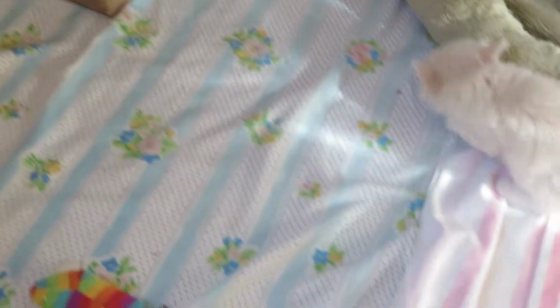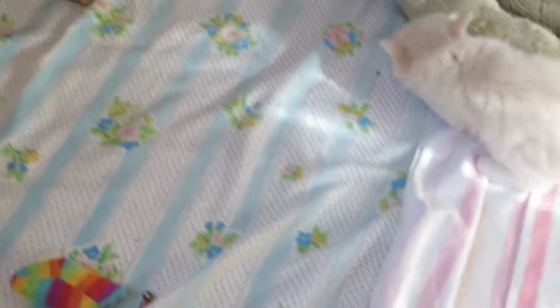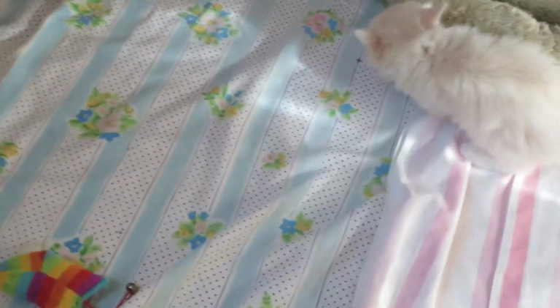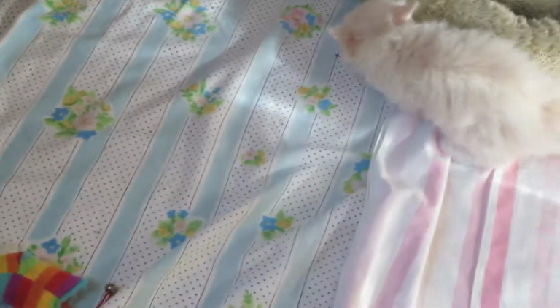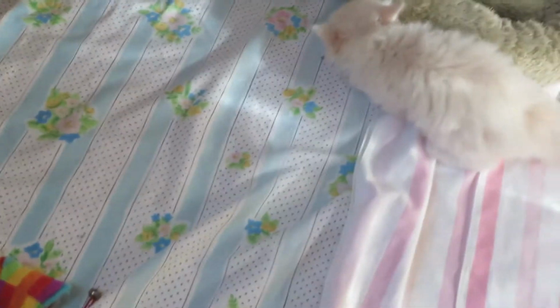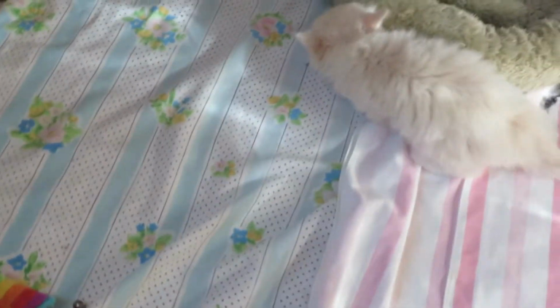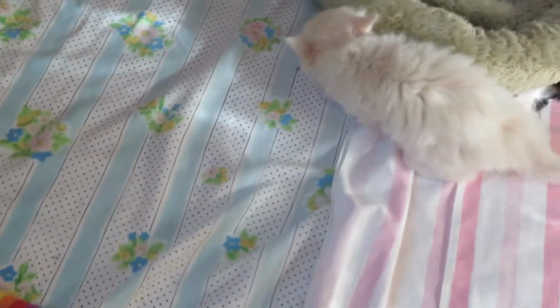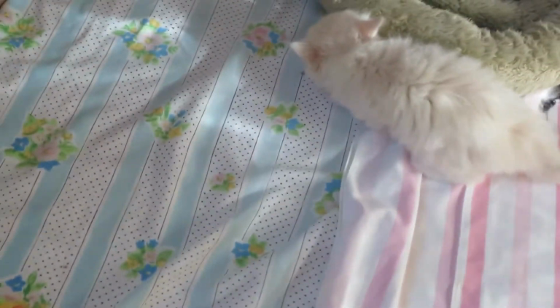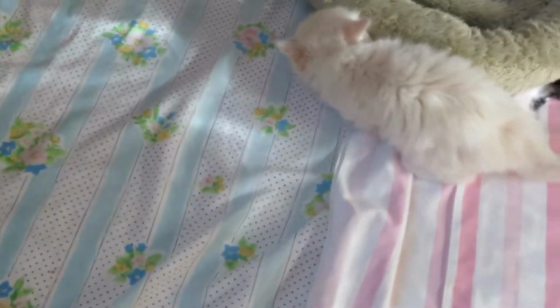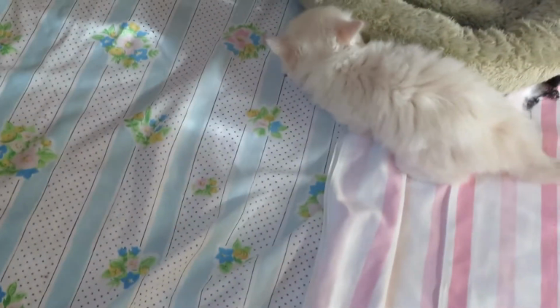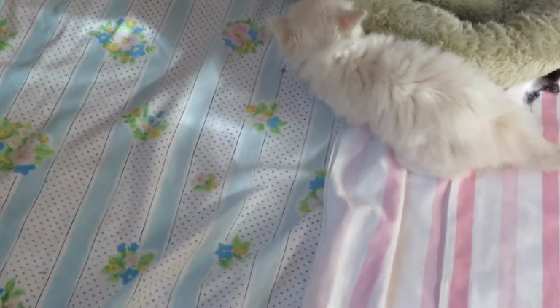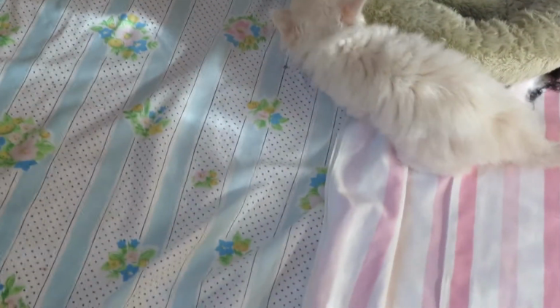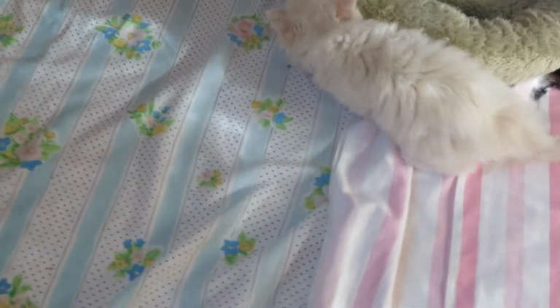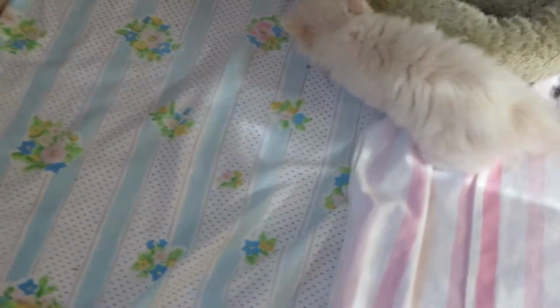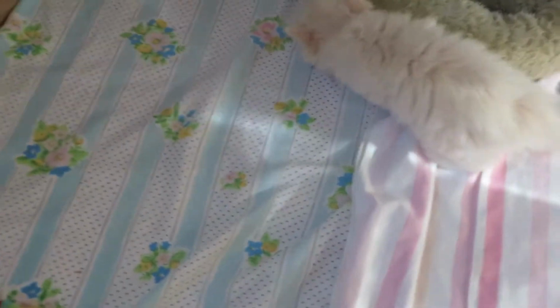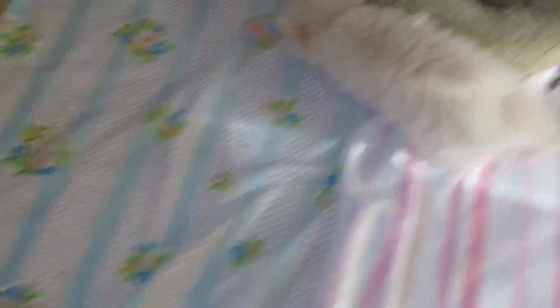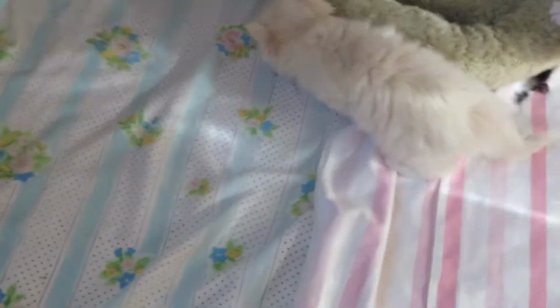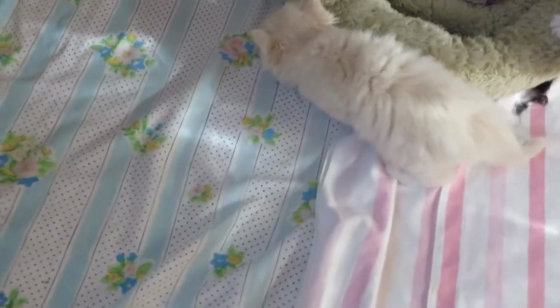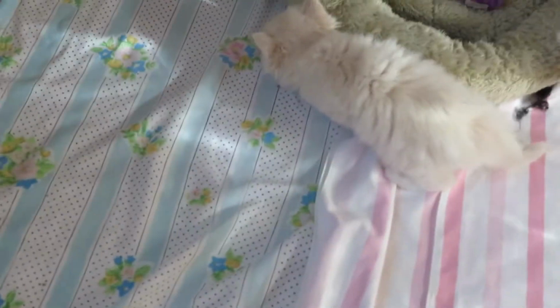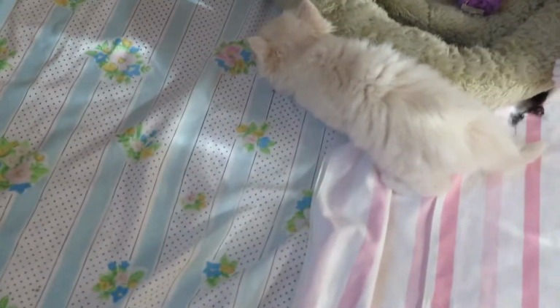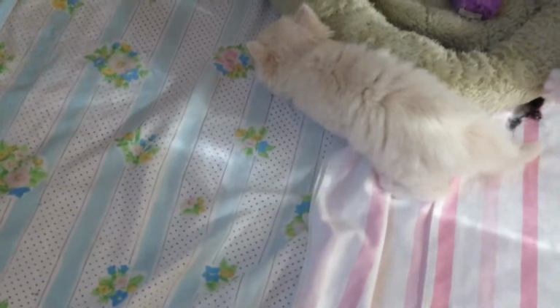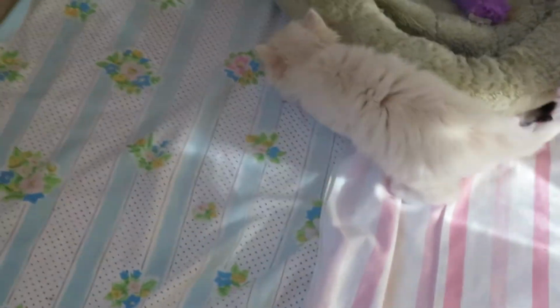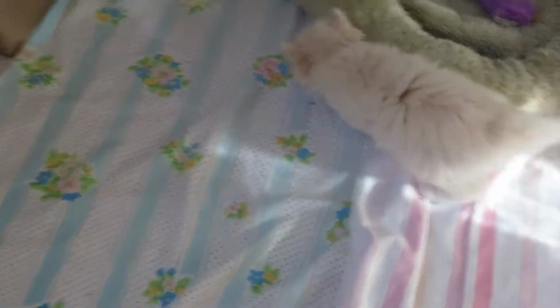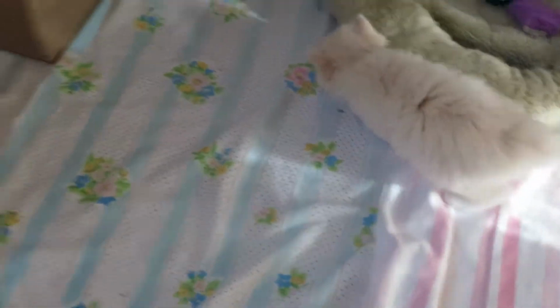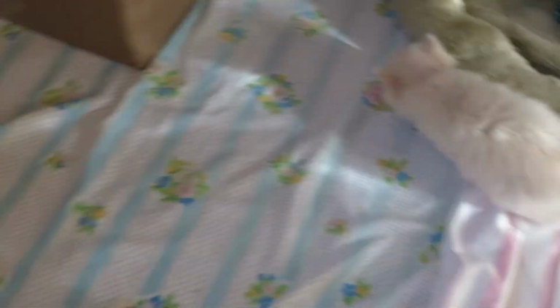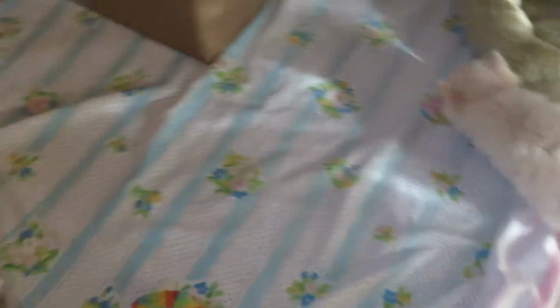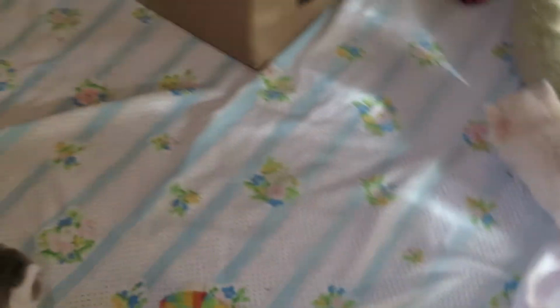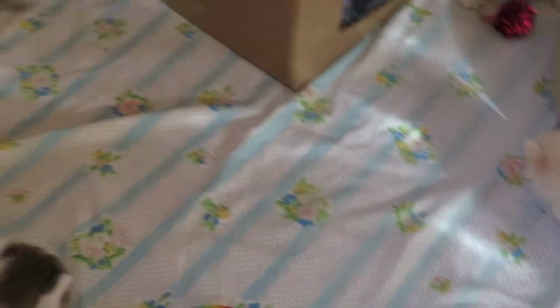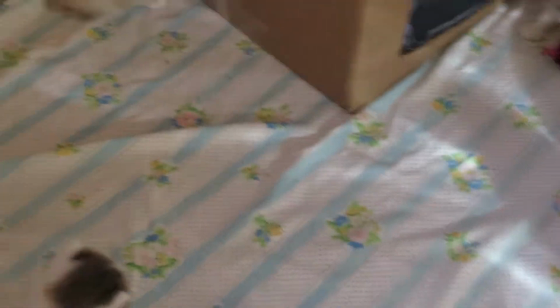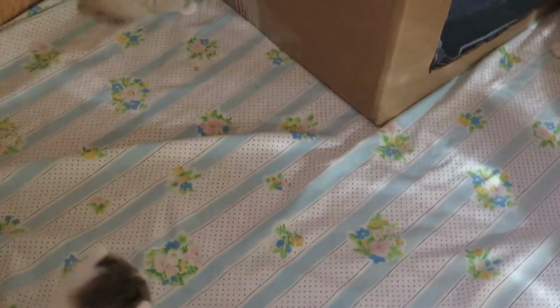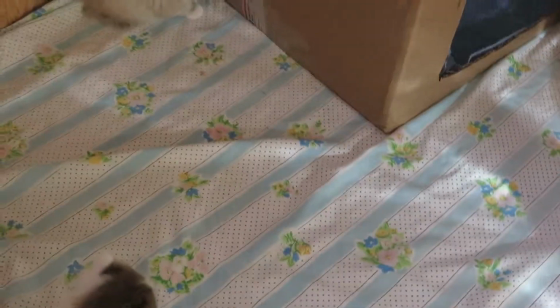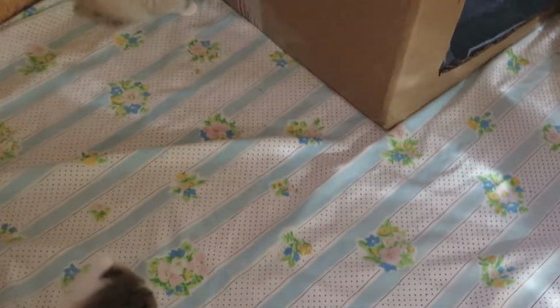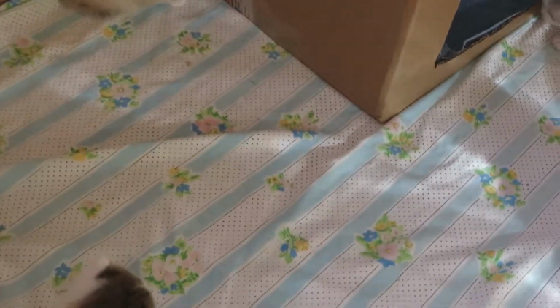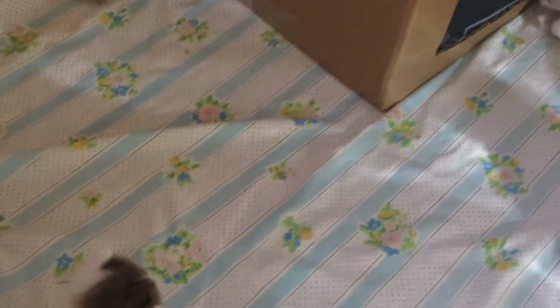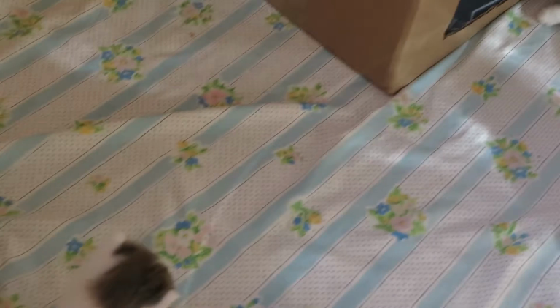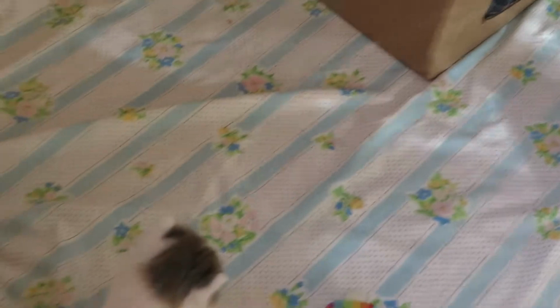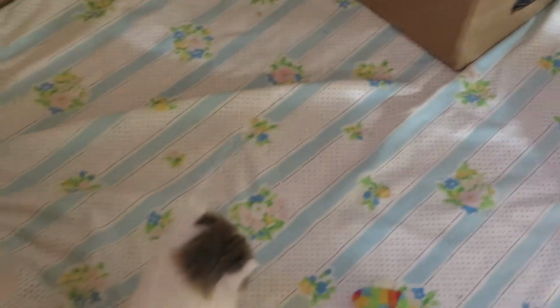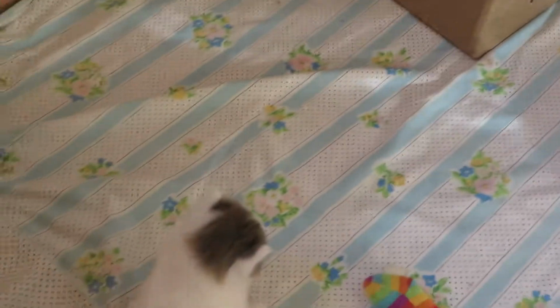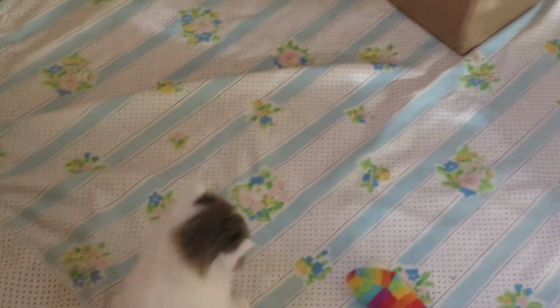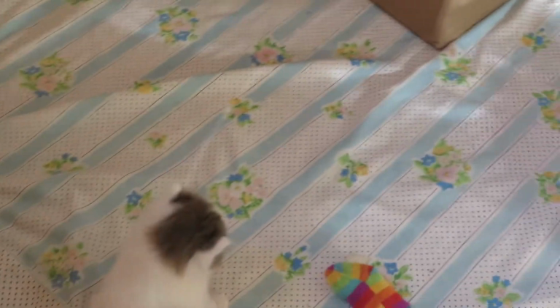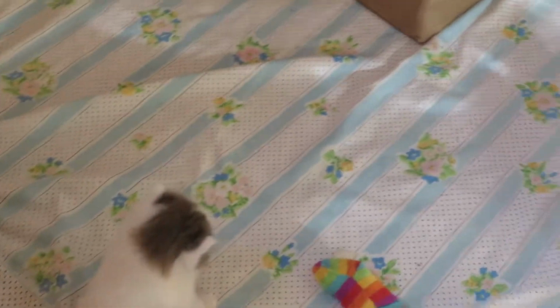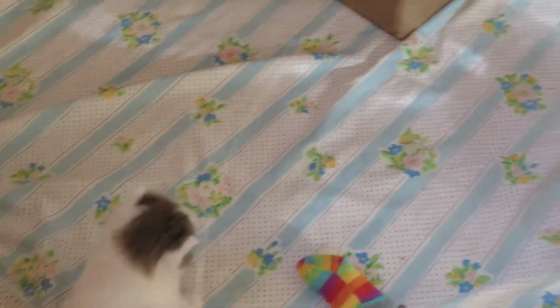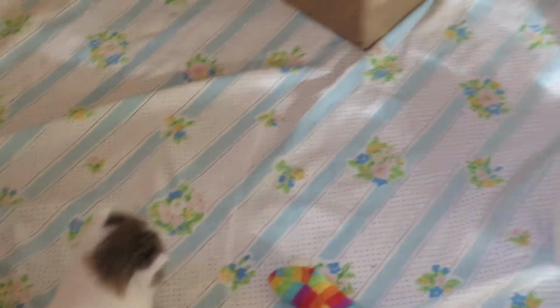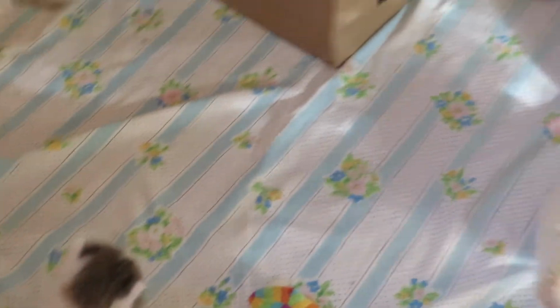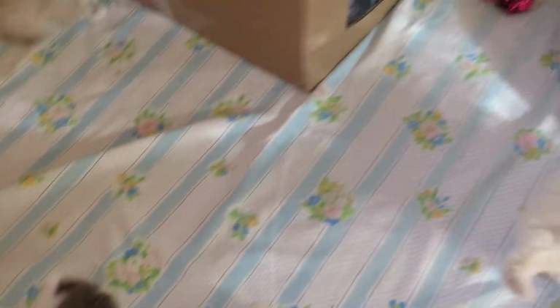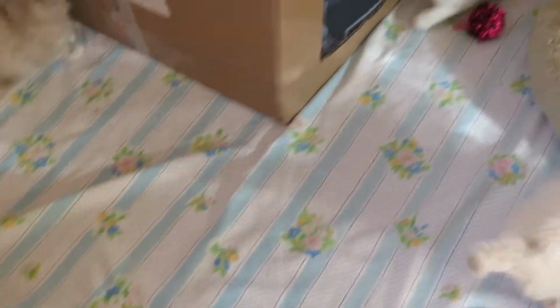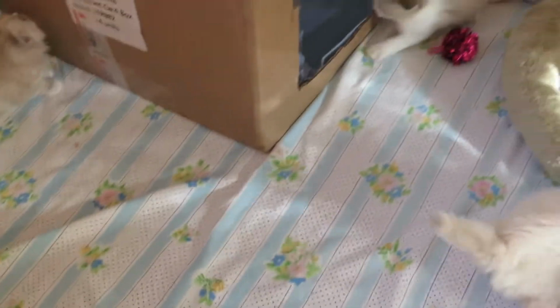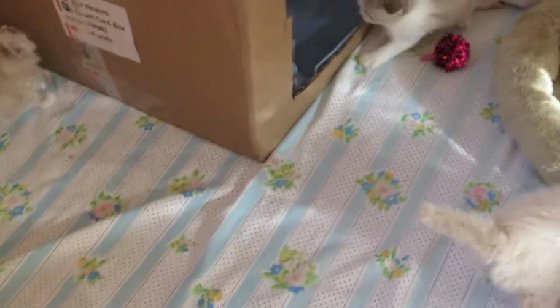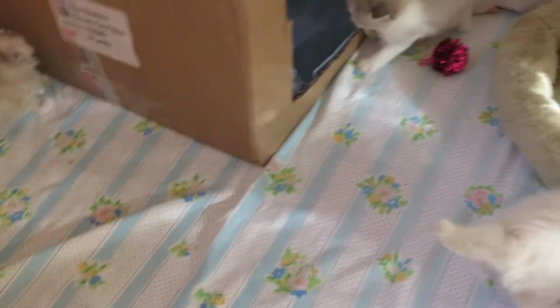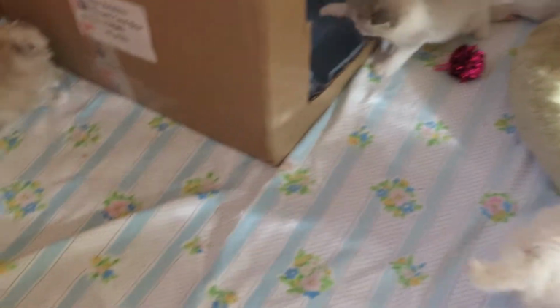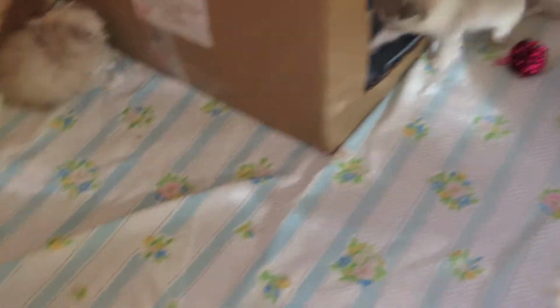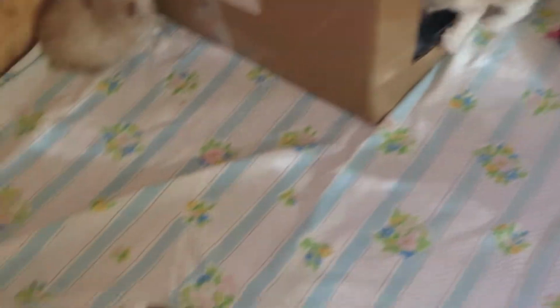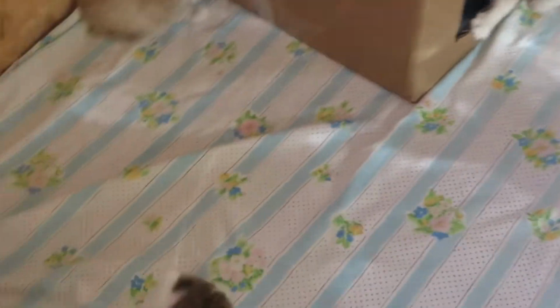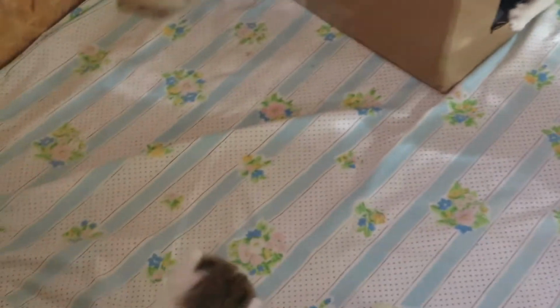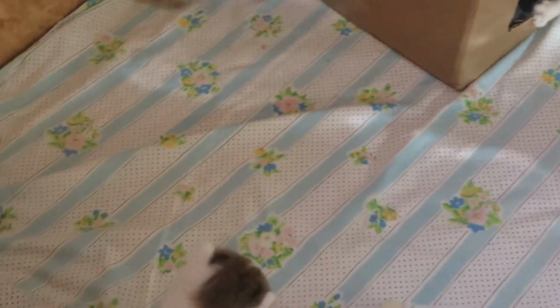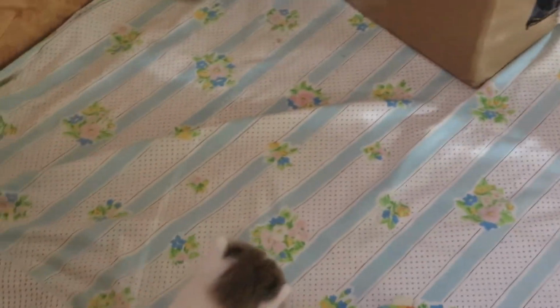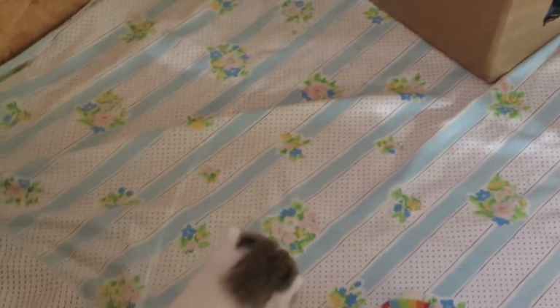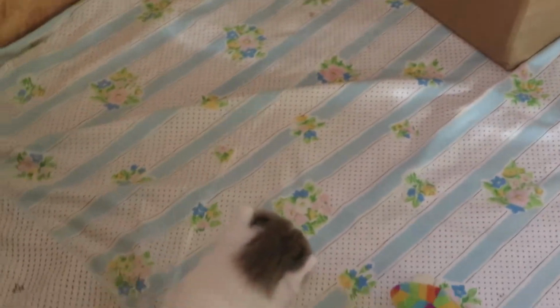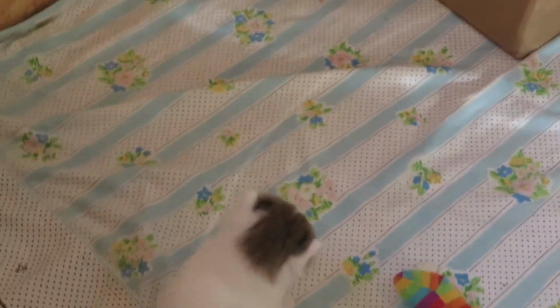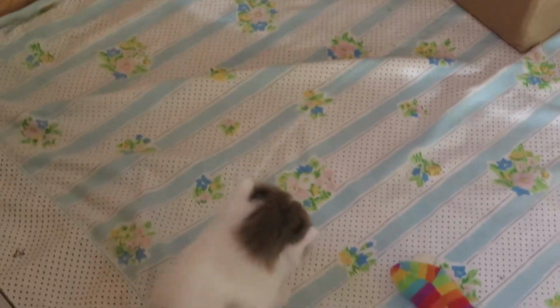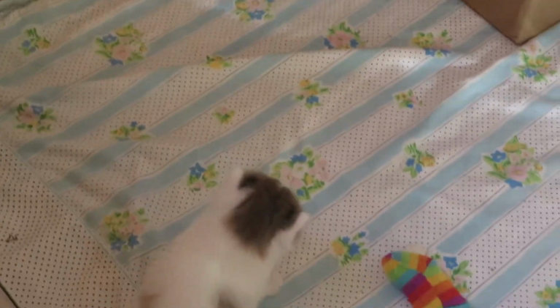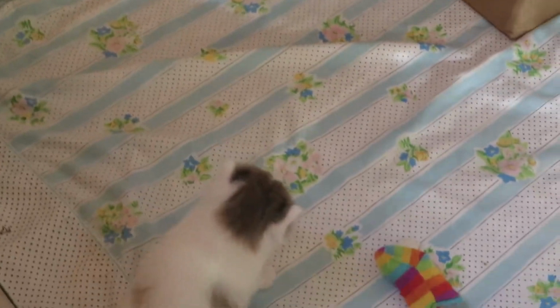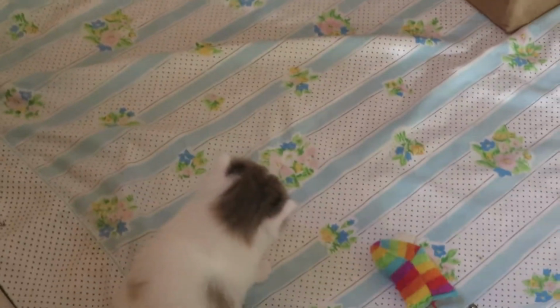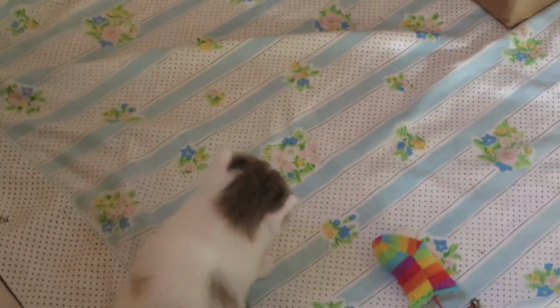Both of these litters were born just a few days apart. They're around five weeks old.